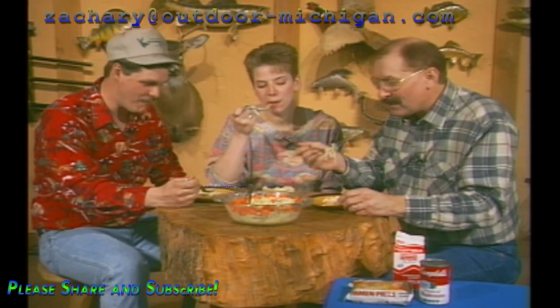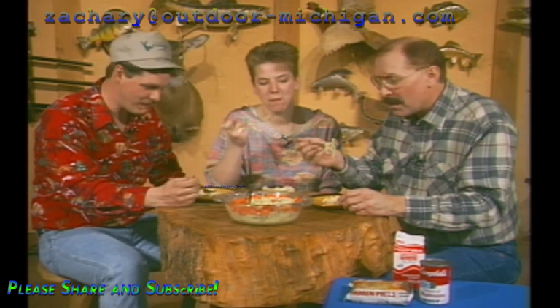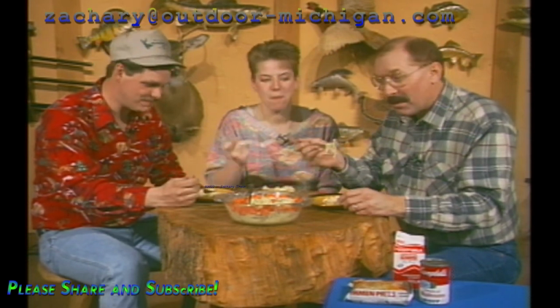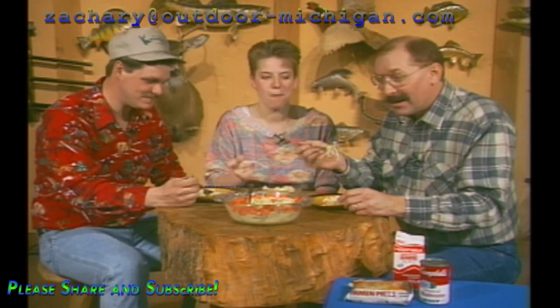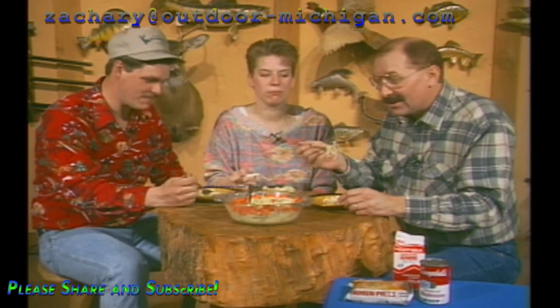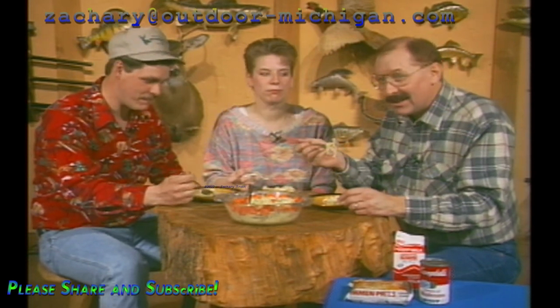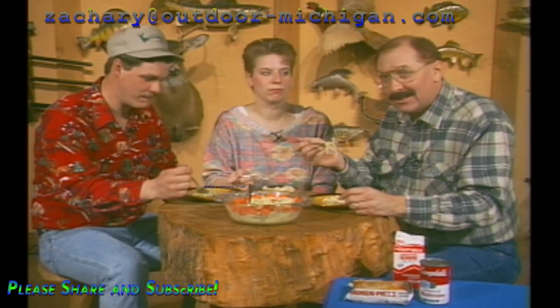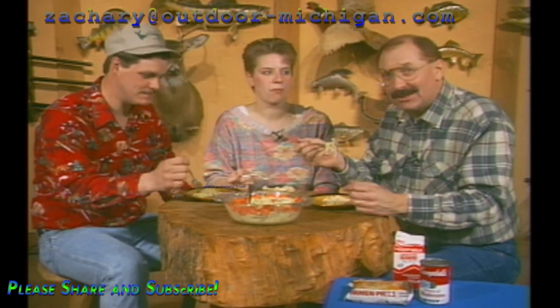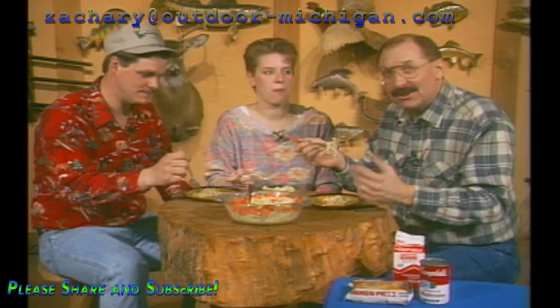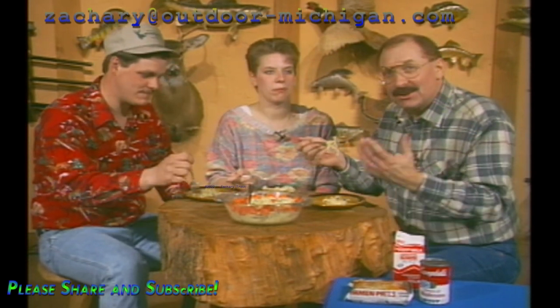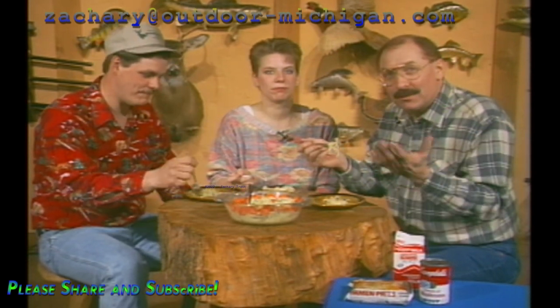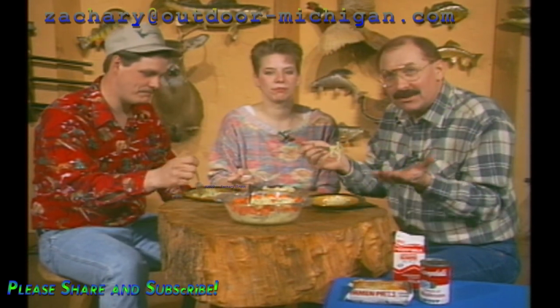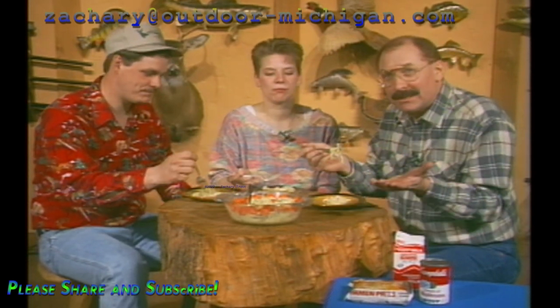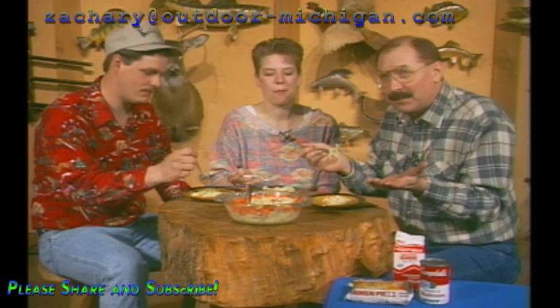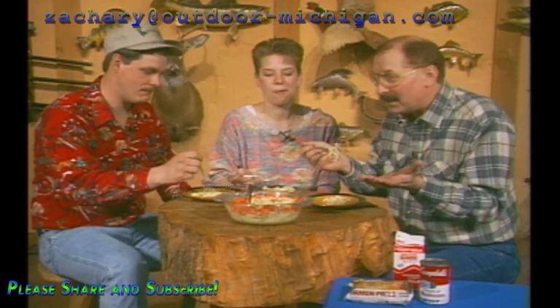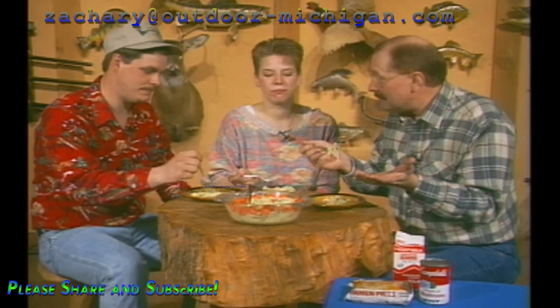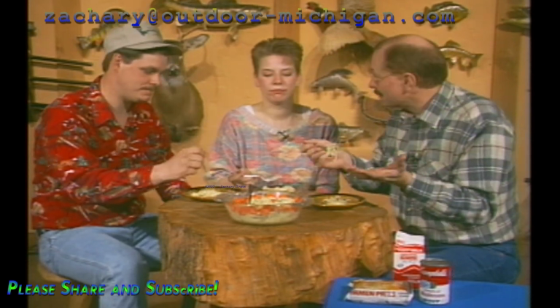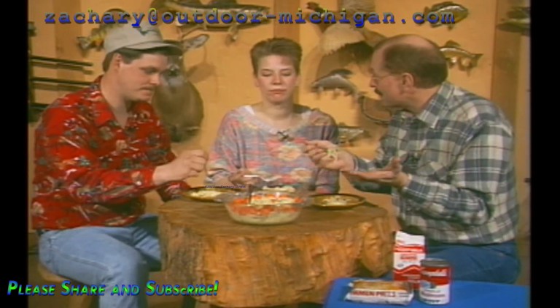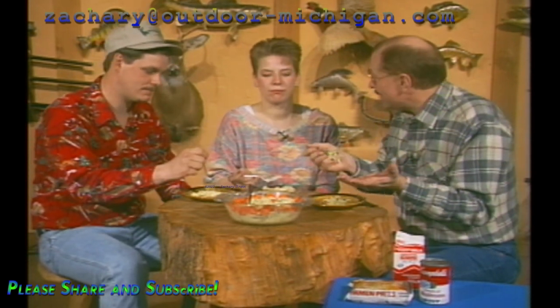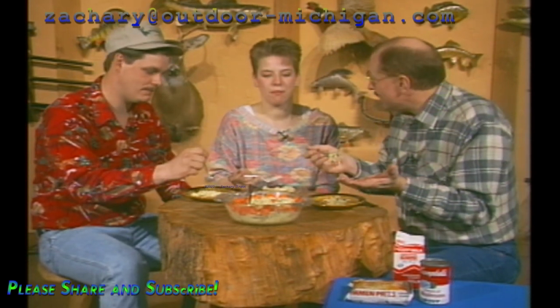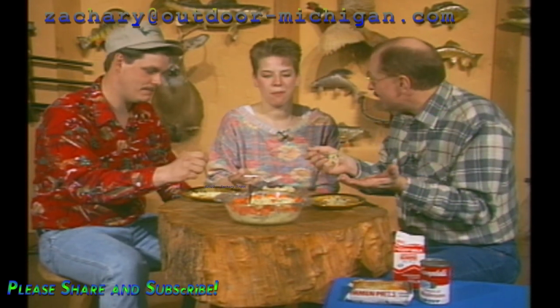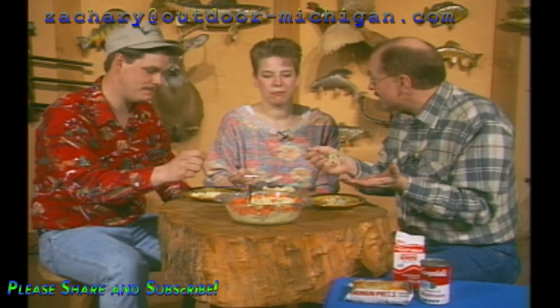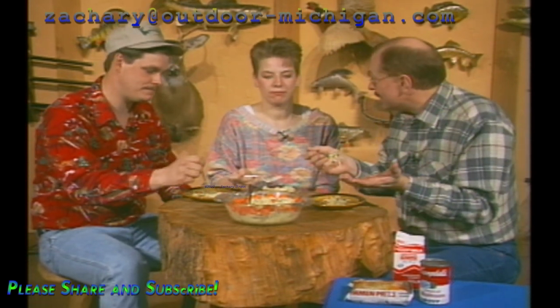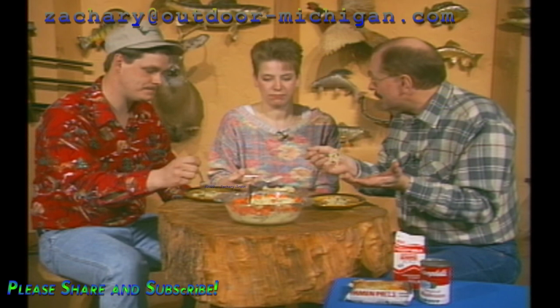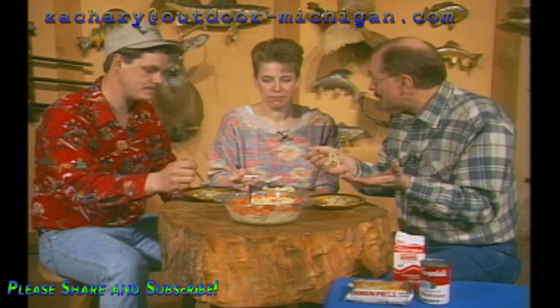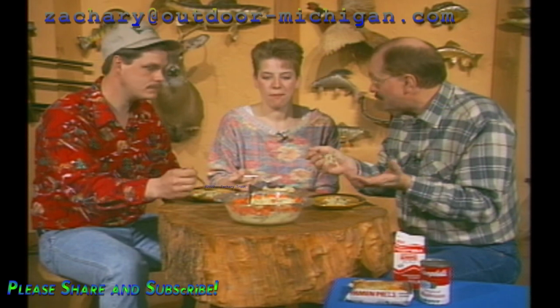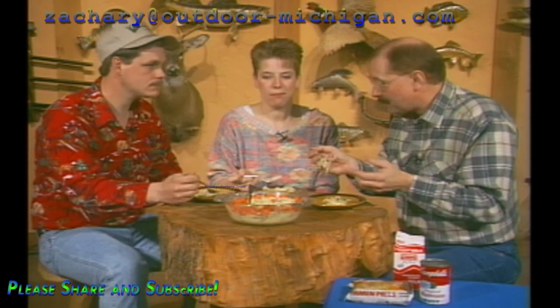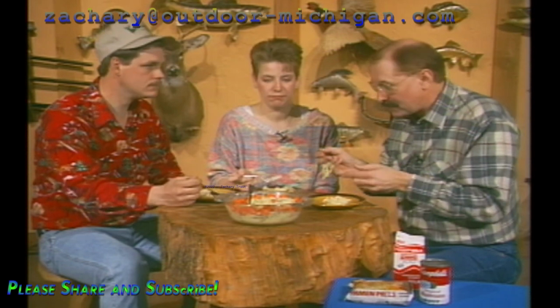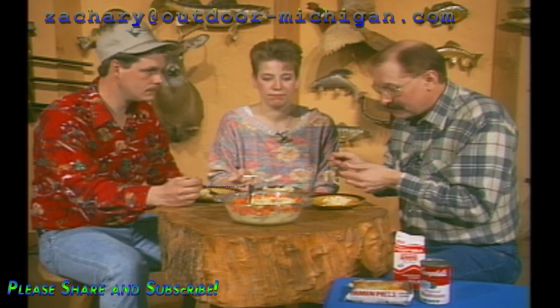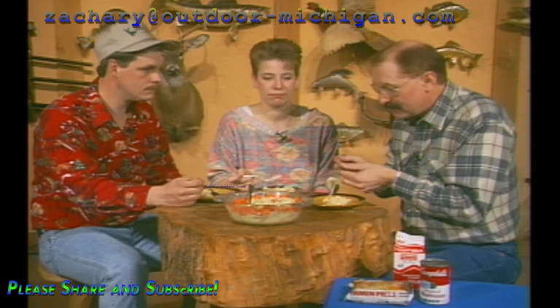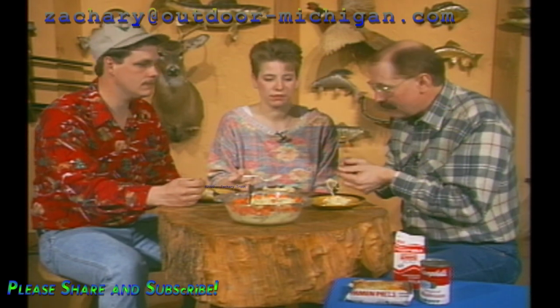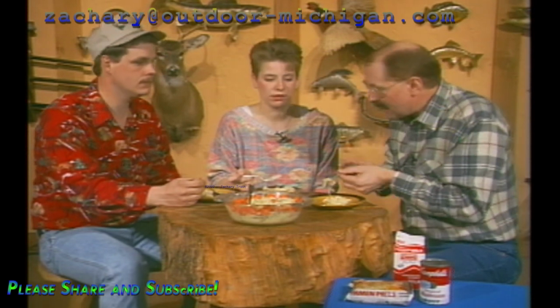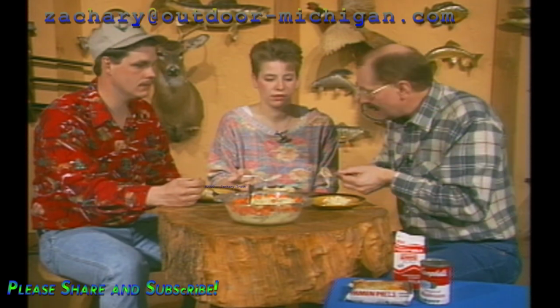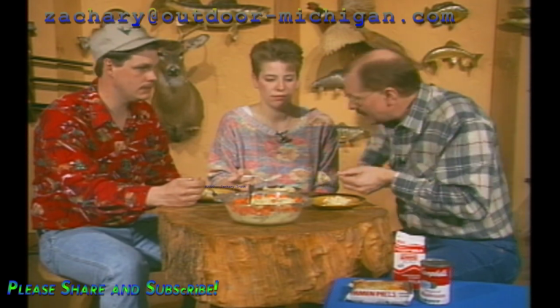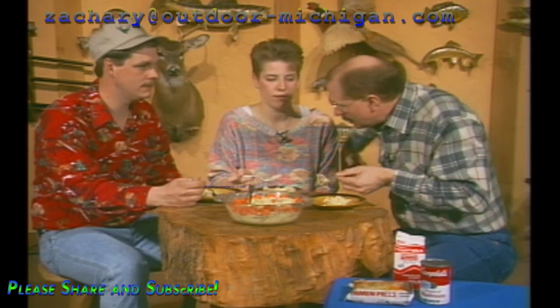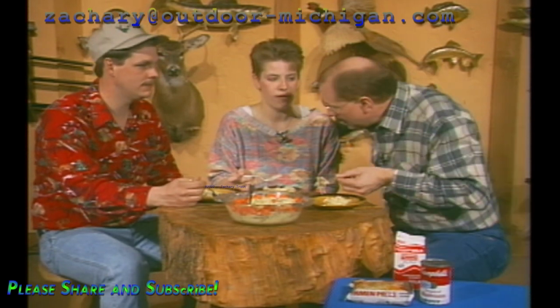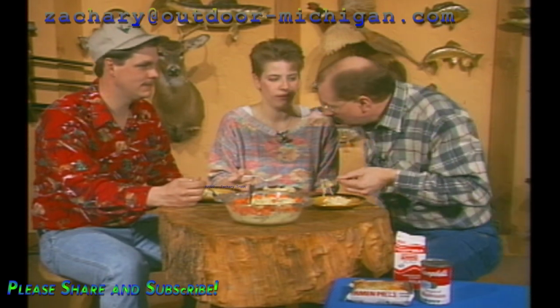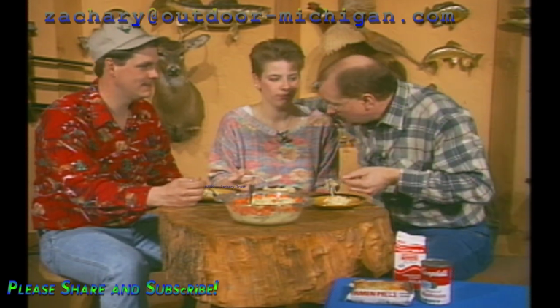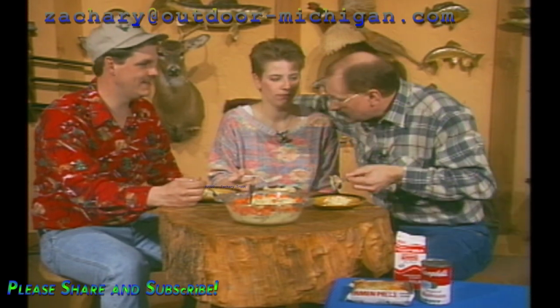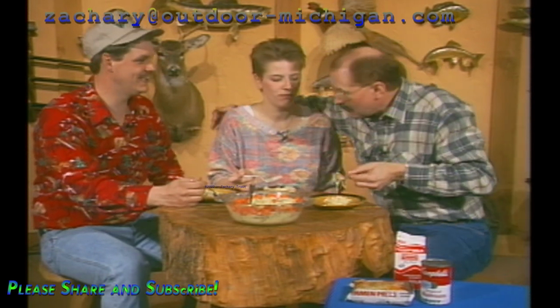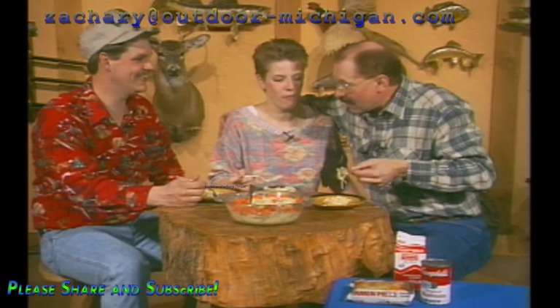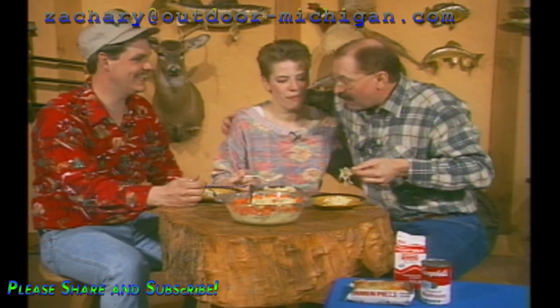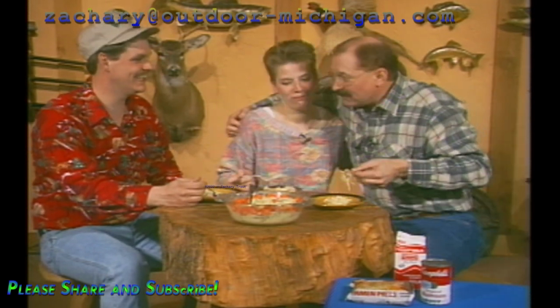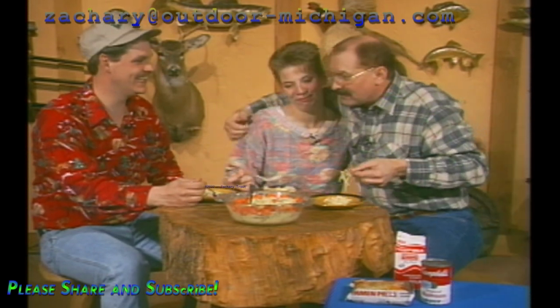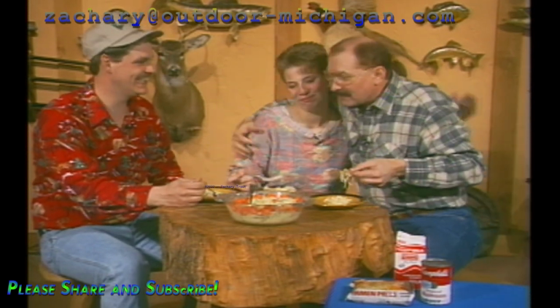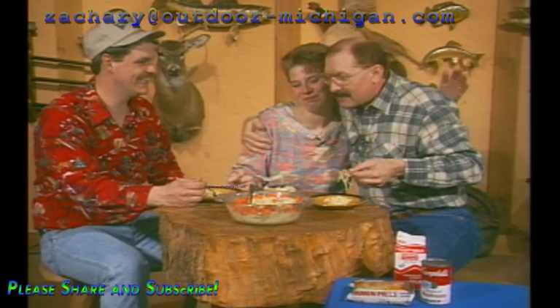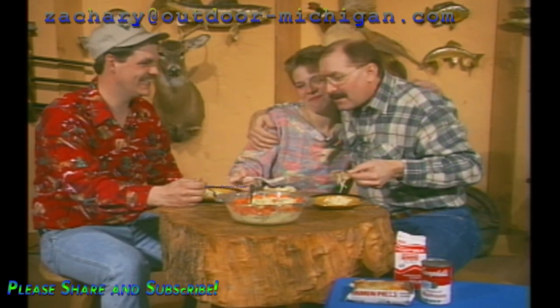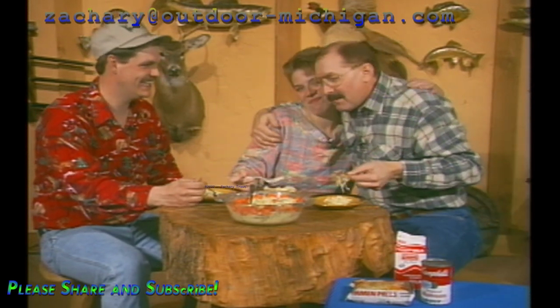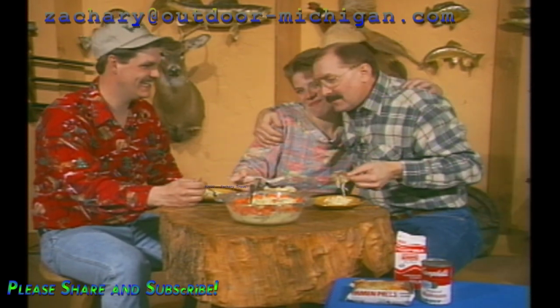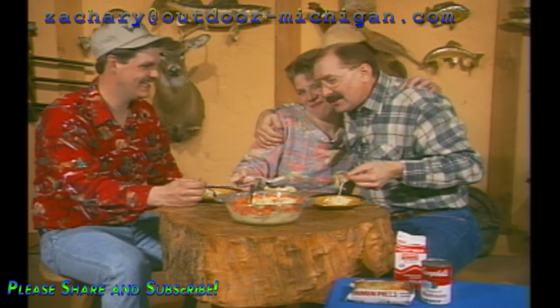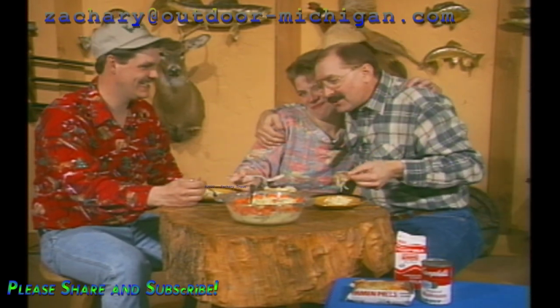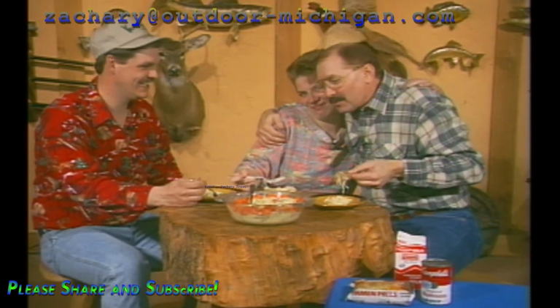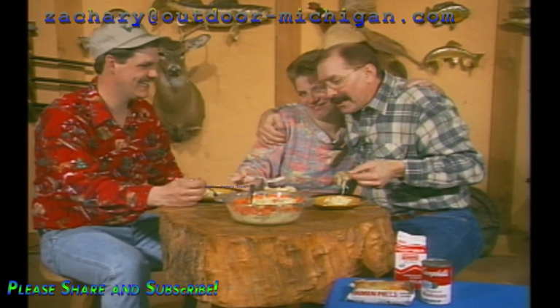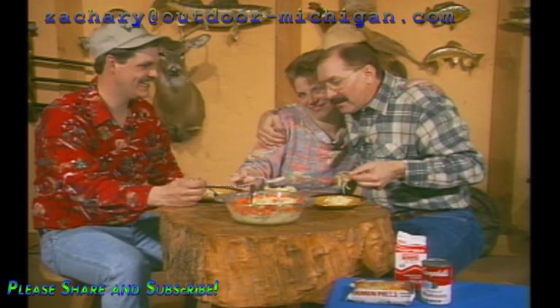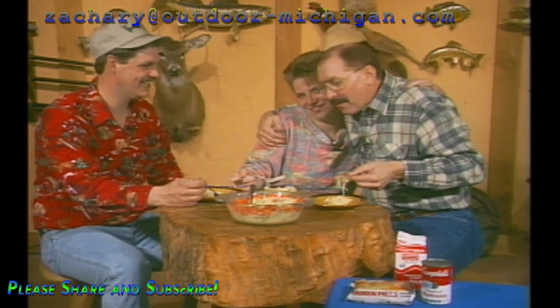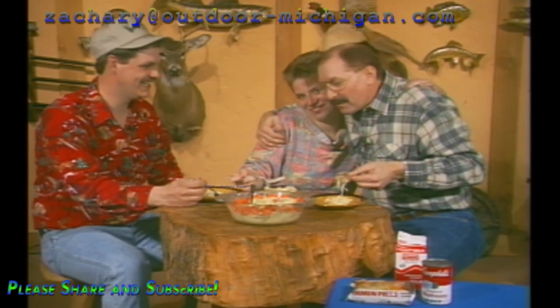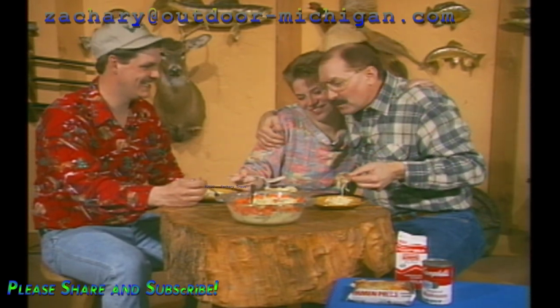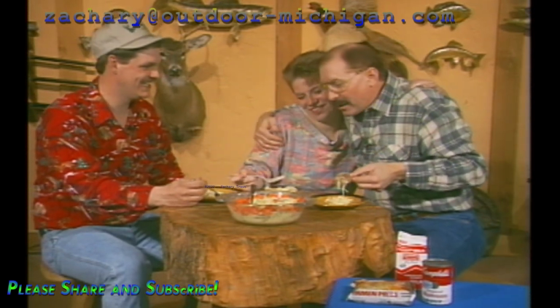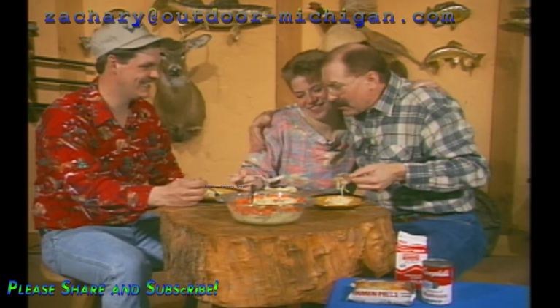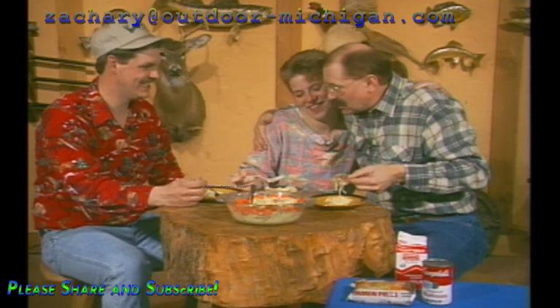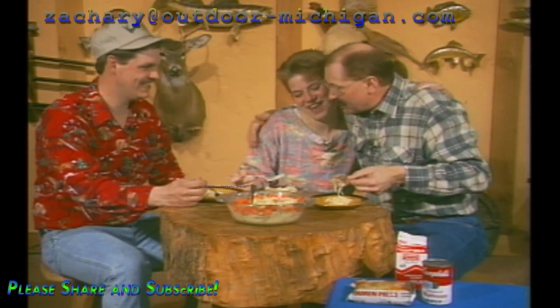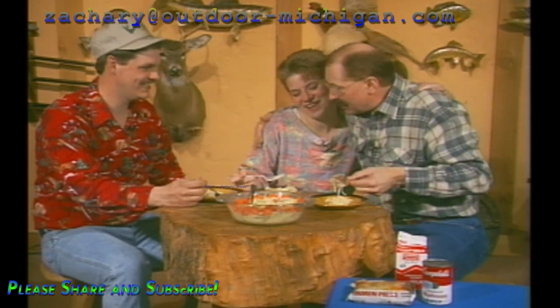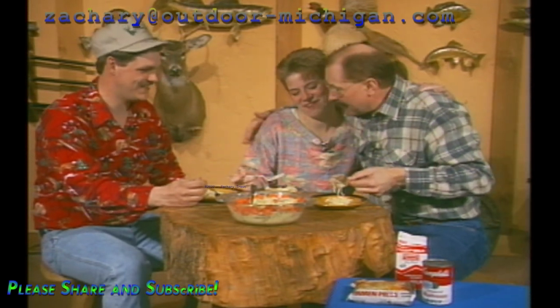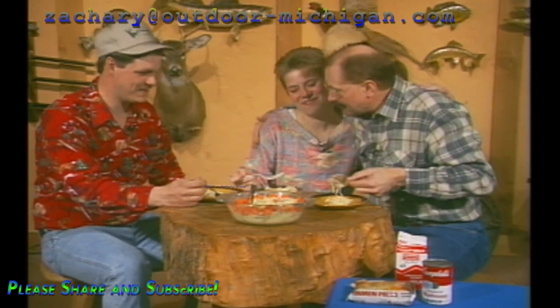I'll tell you, this is so simple. Carrie, it's a great, great recipe. Thank you.